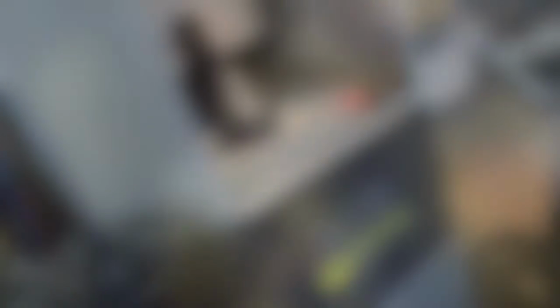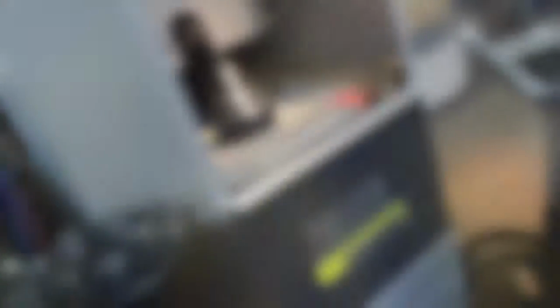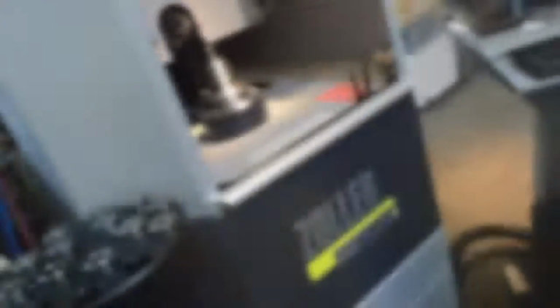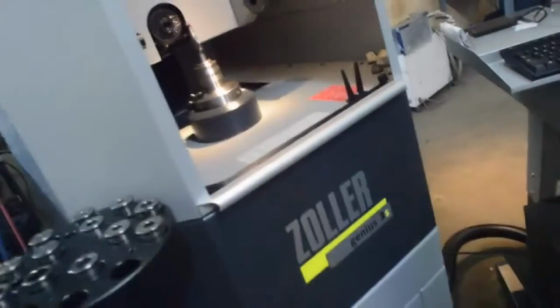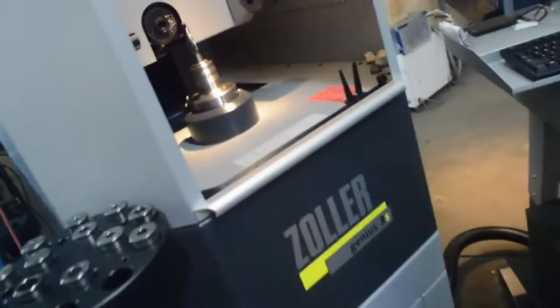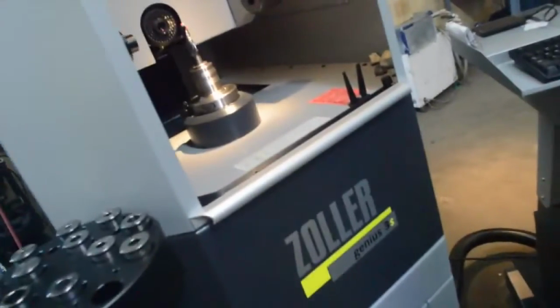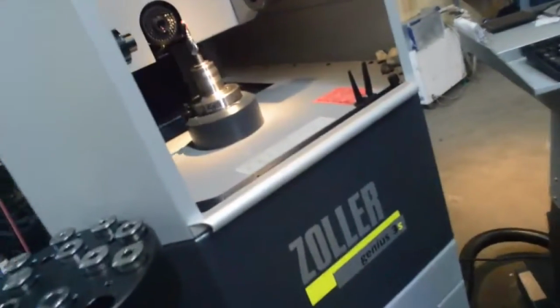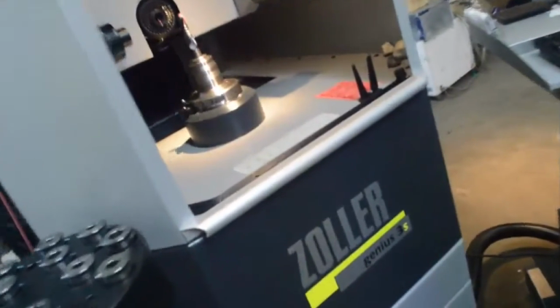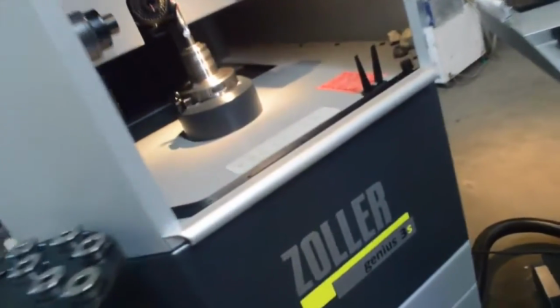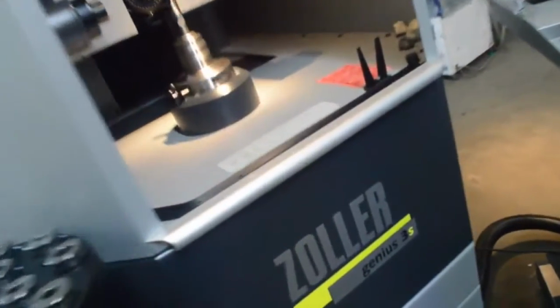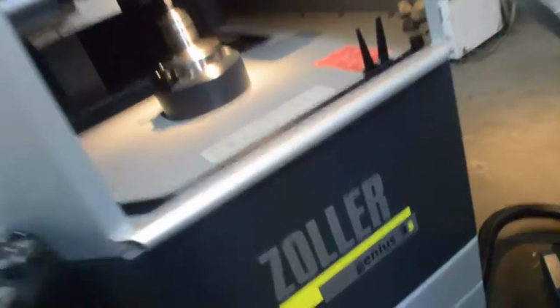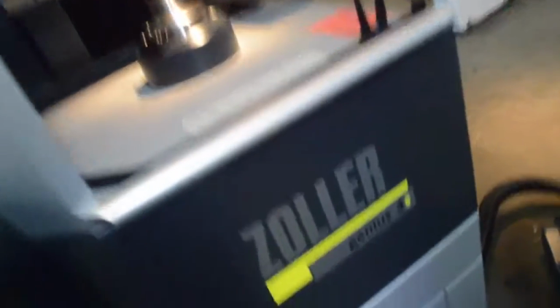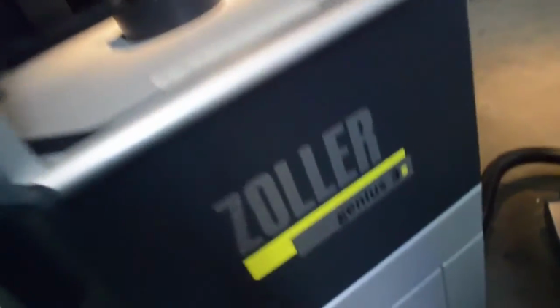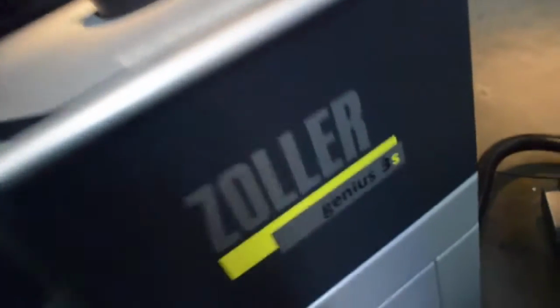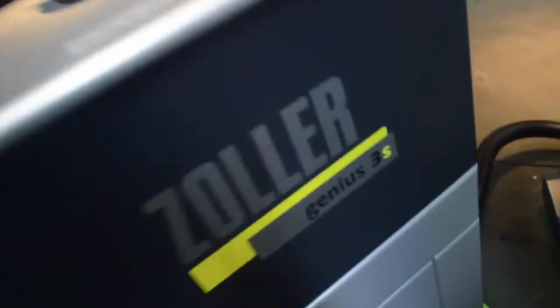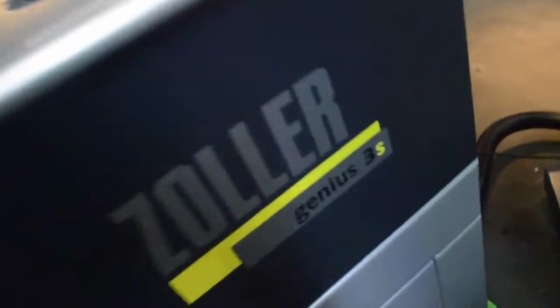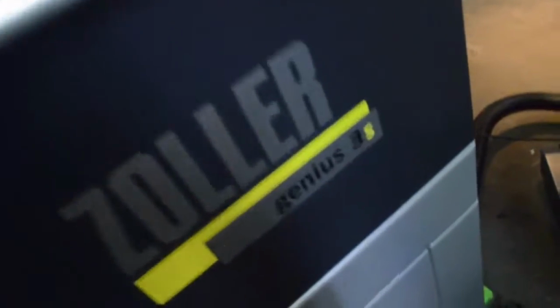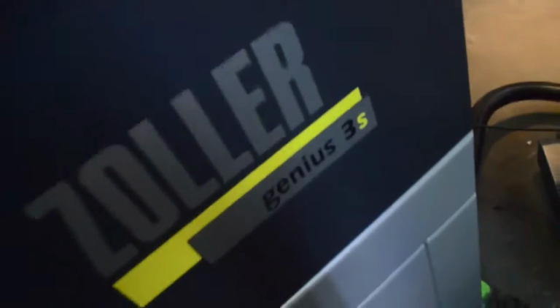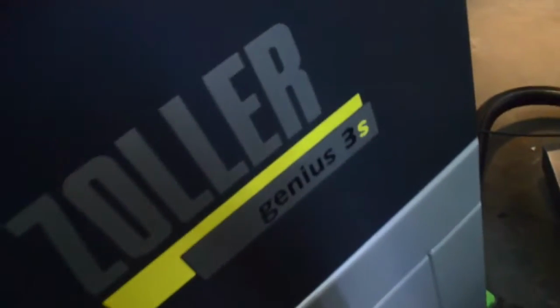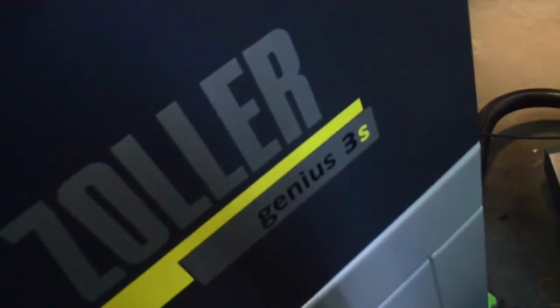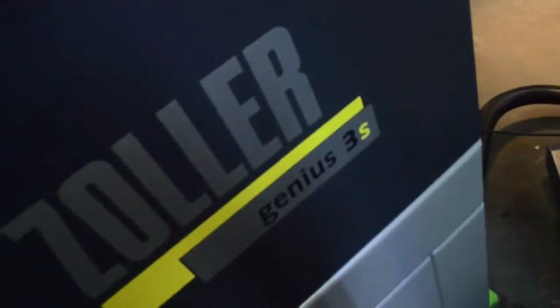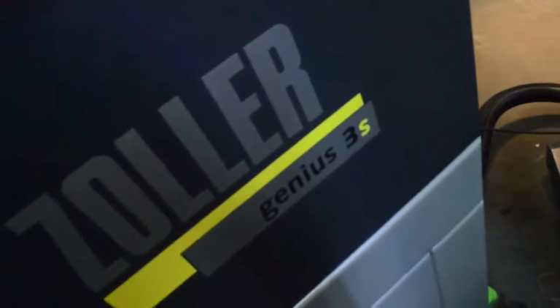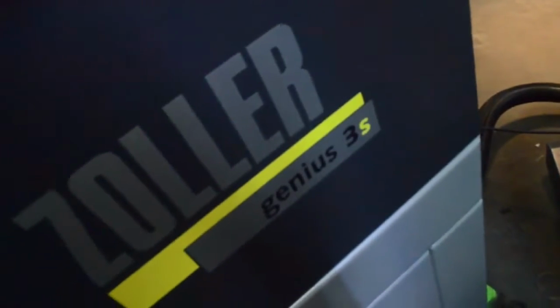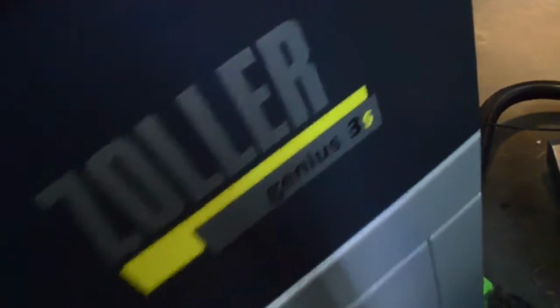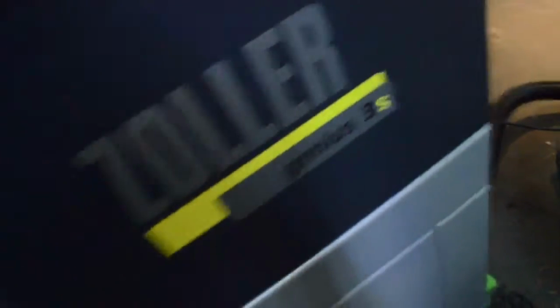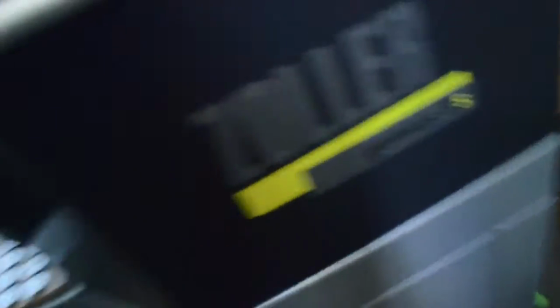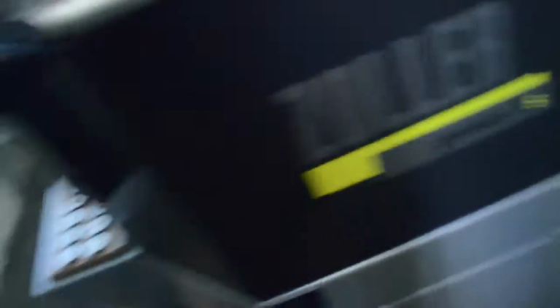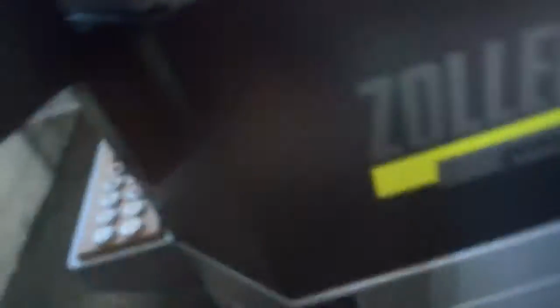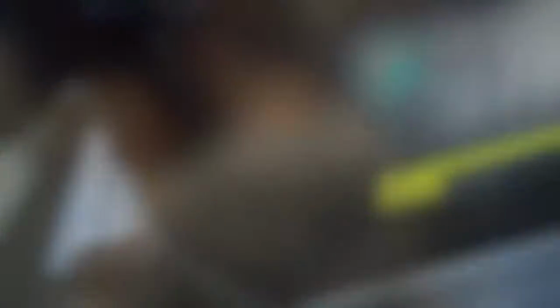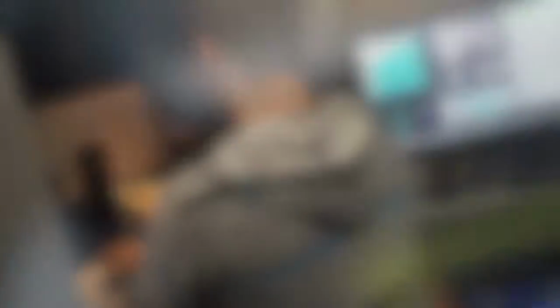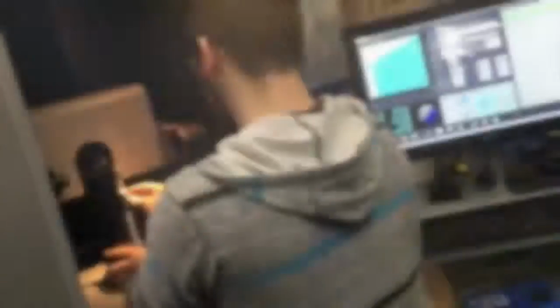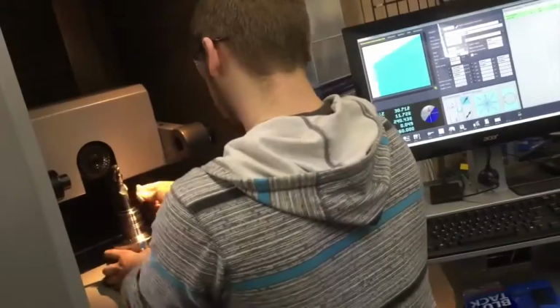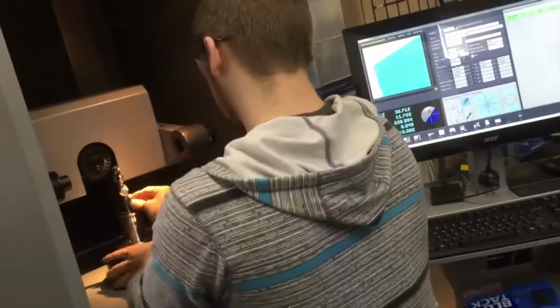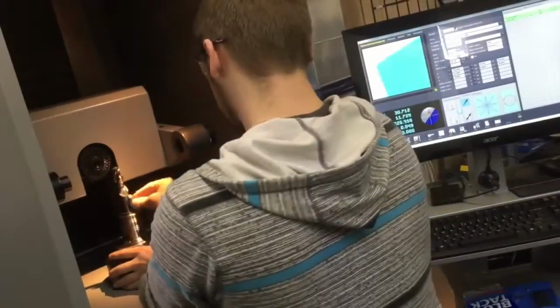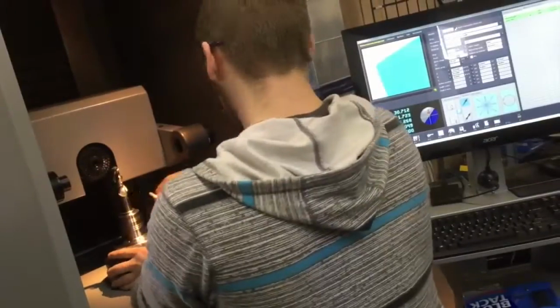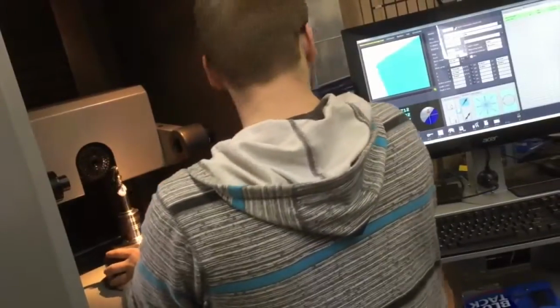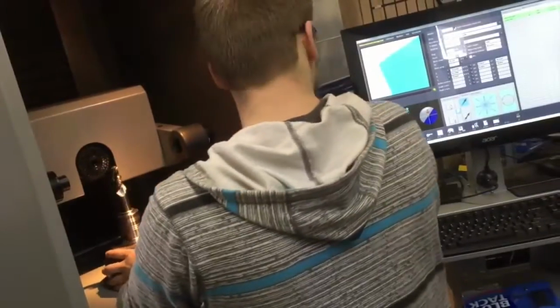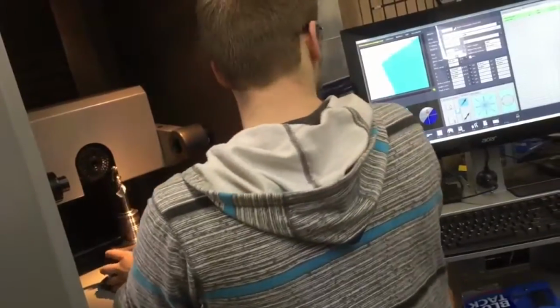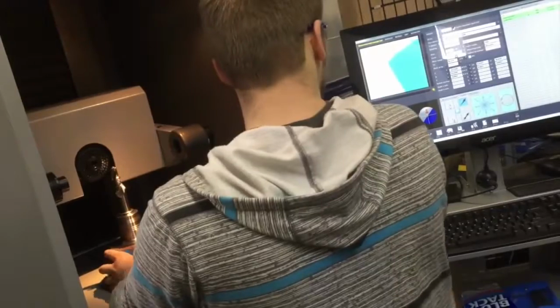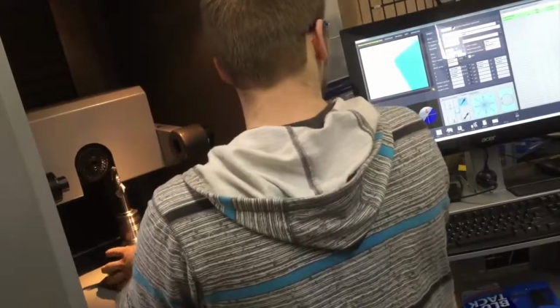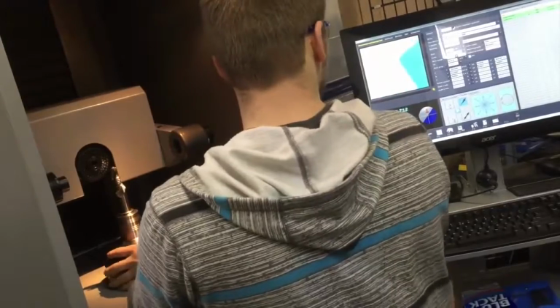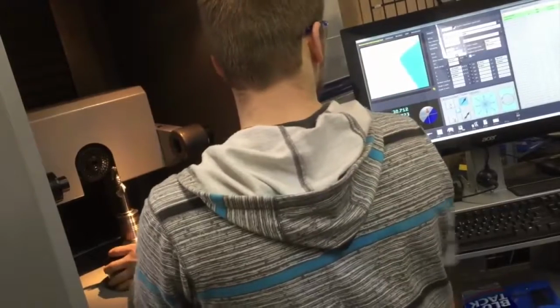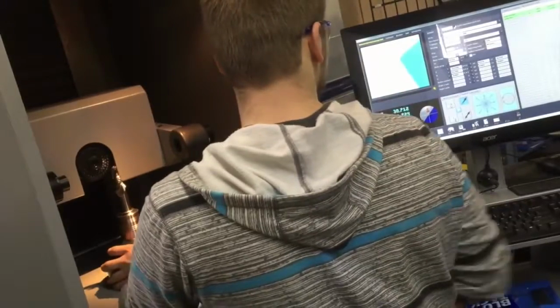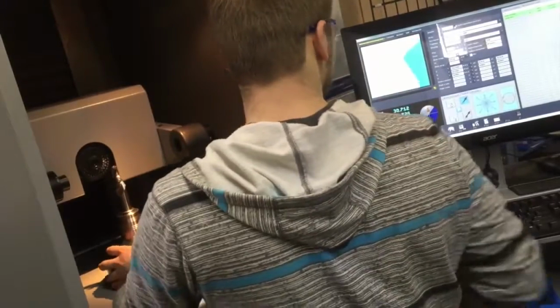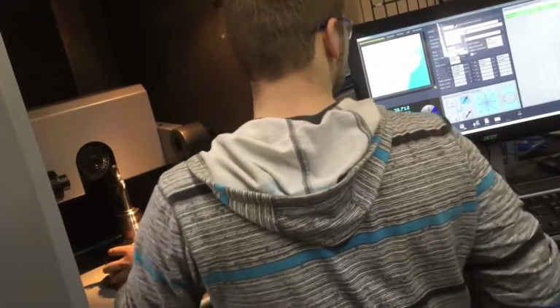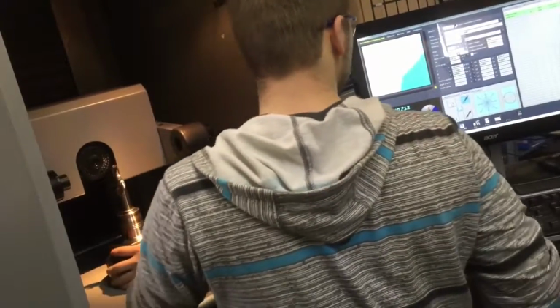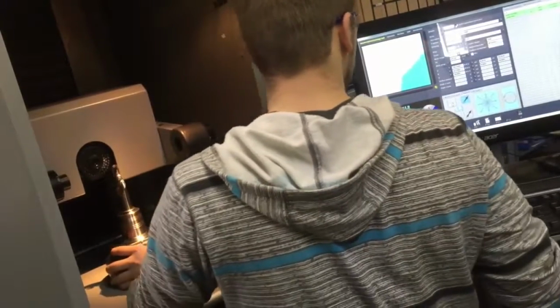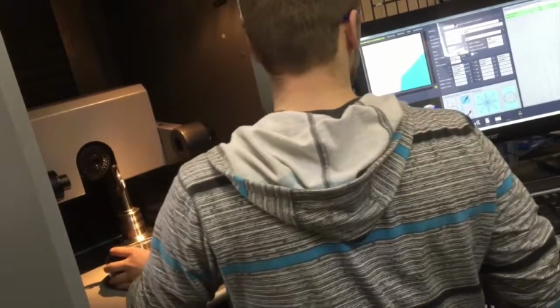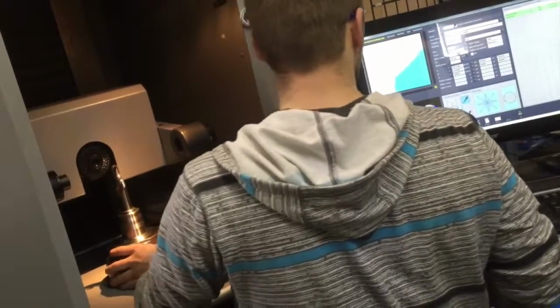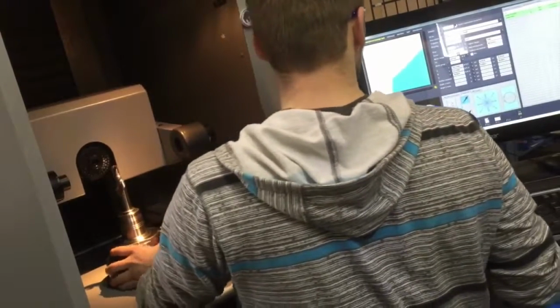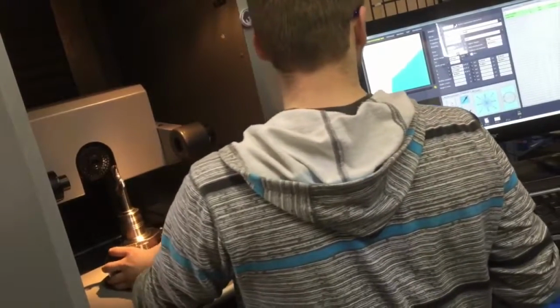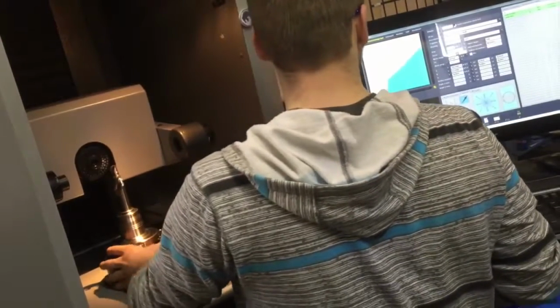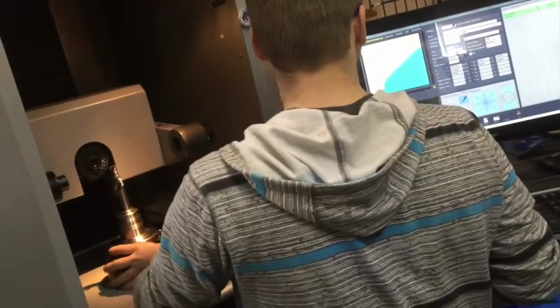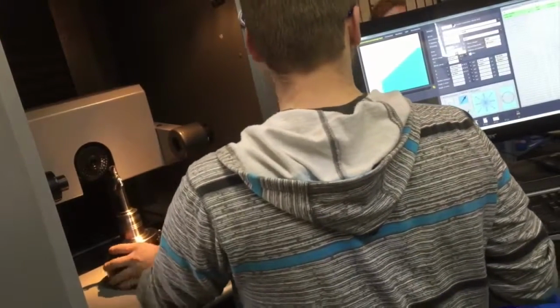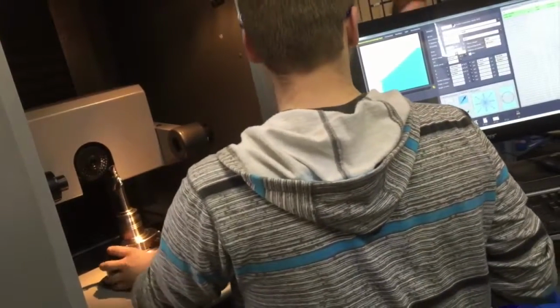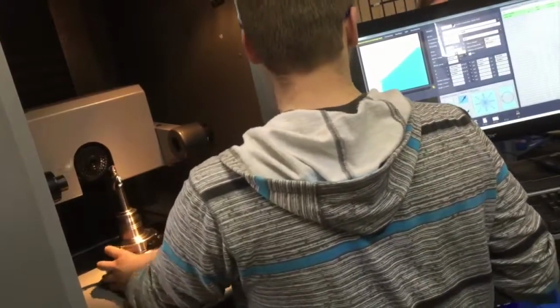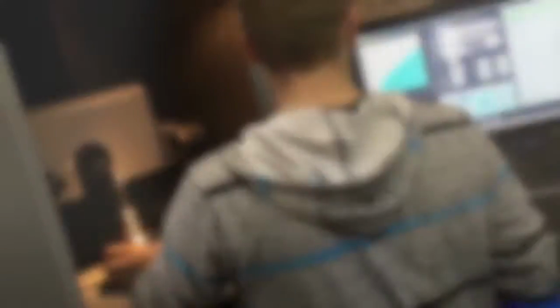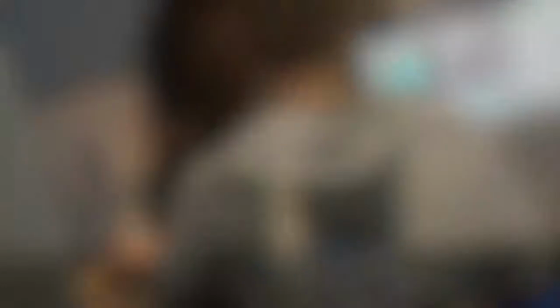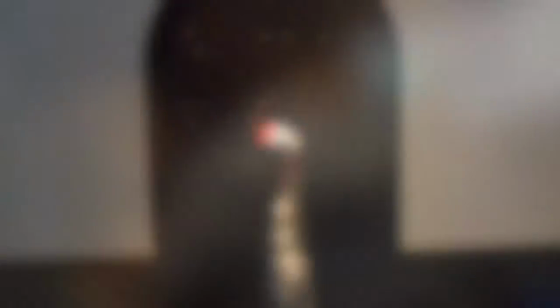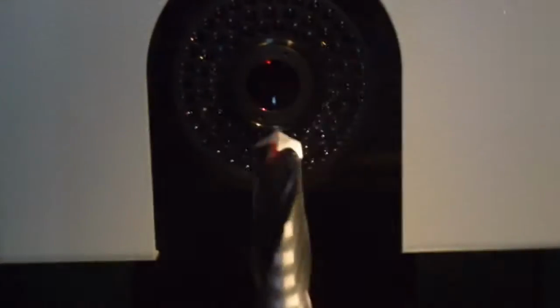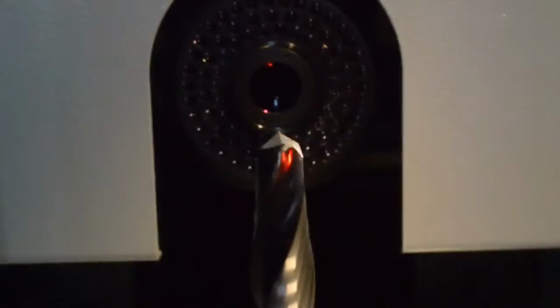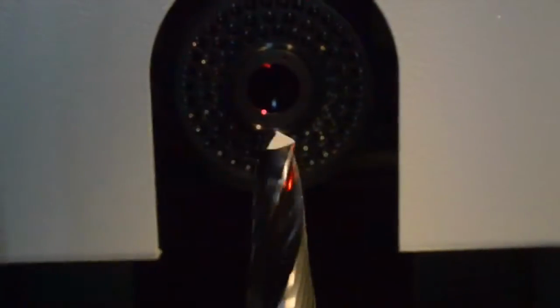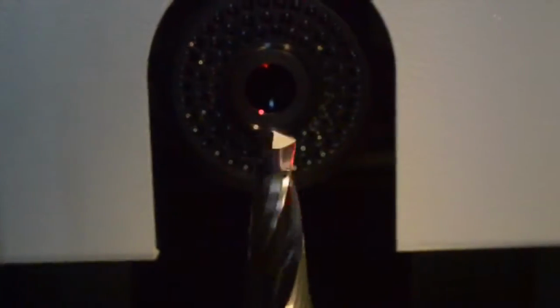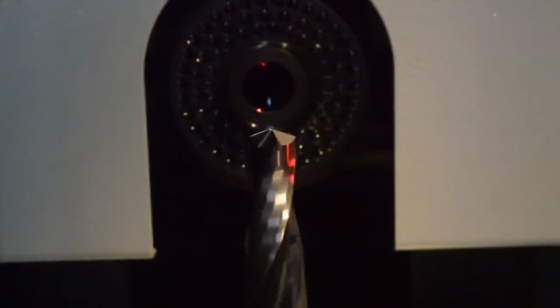Our Zoeller Genius 3 eliminates human error, and the Zoeller can check everything about your tool, including the cutting geometry.